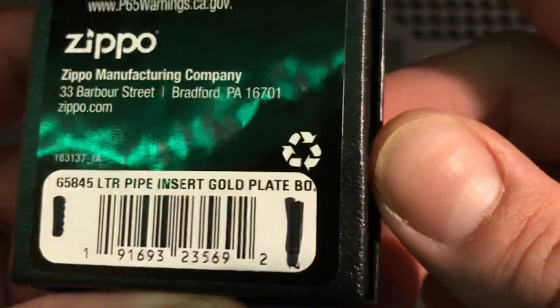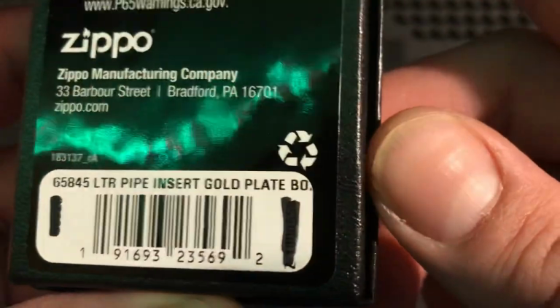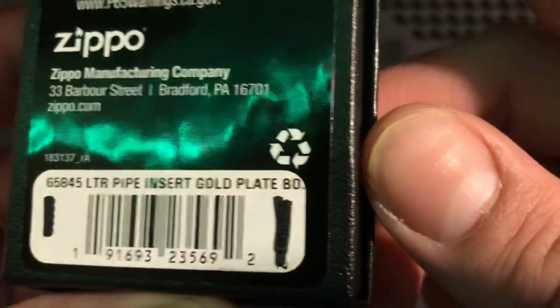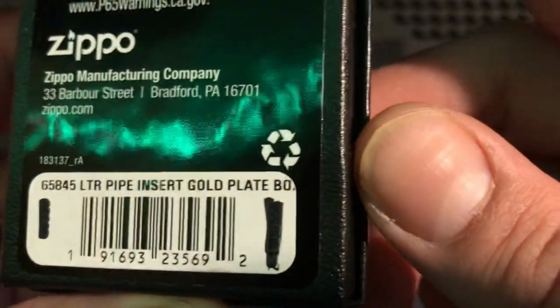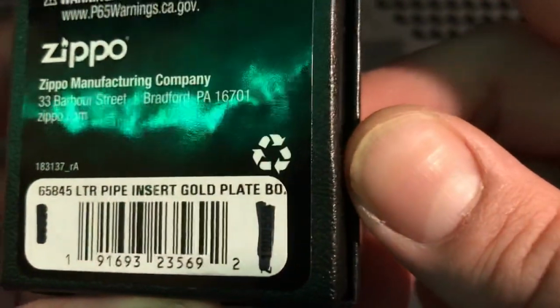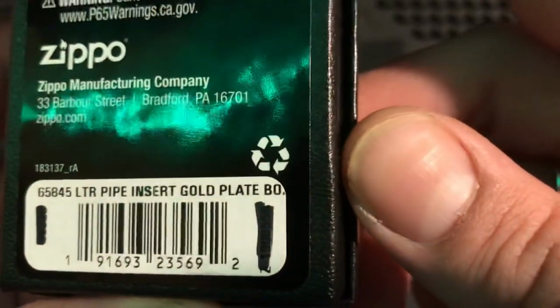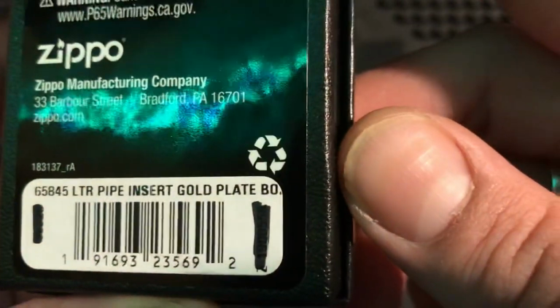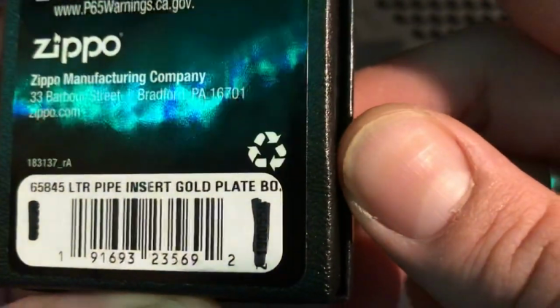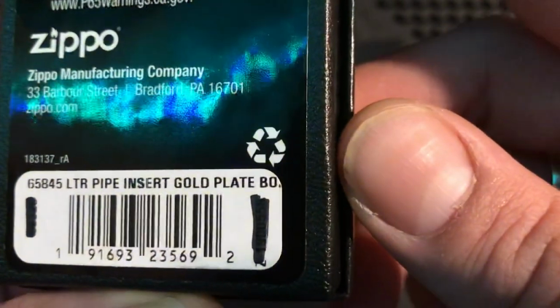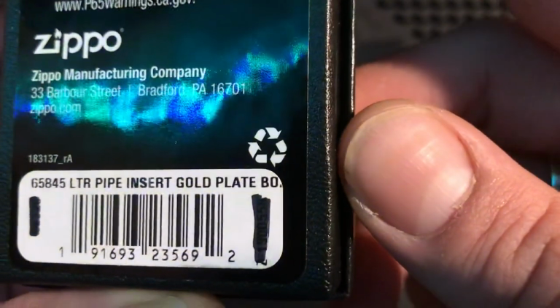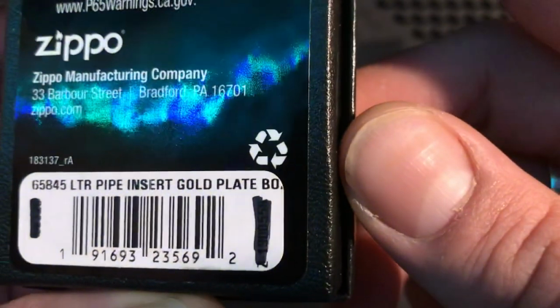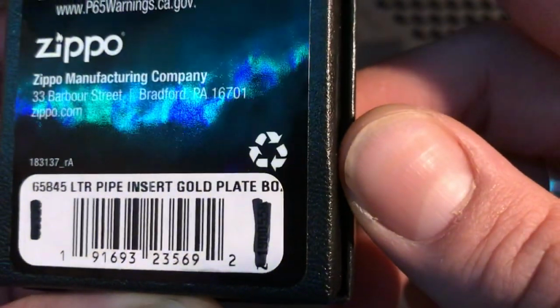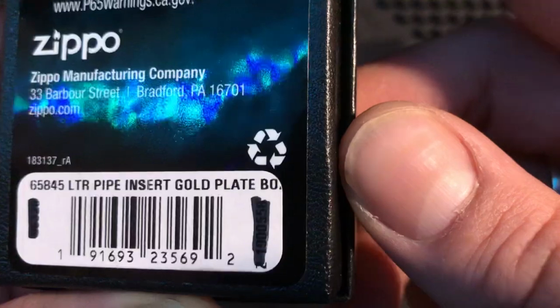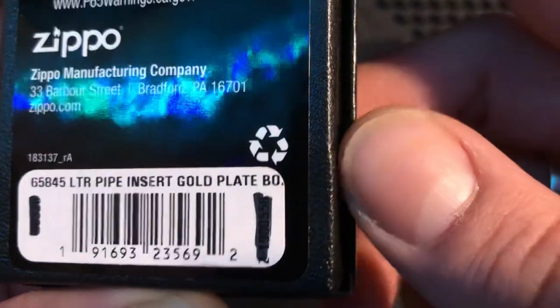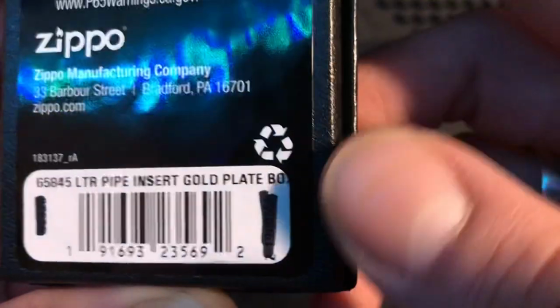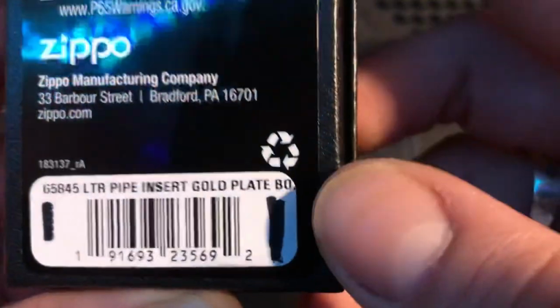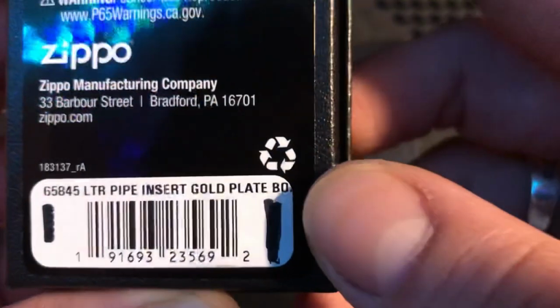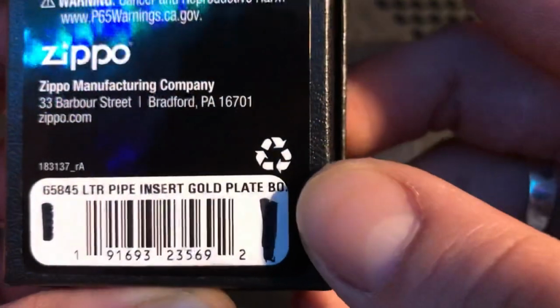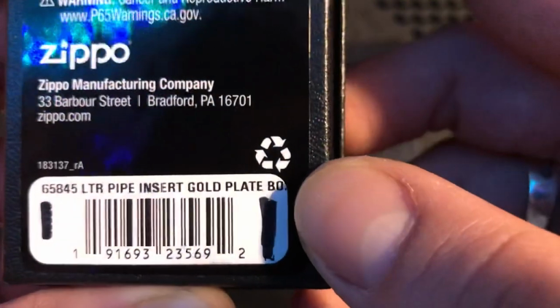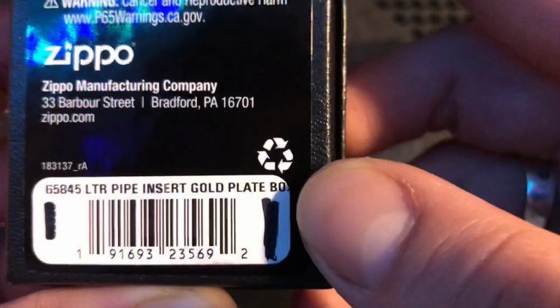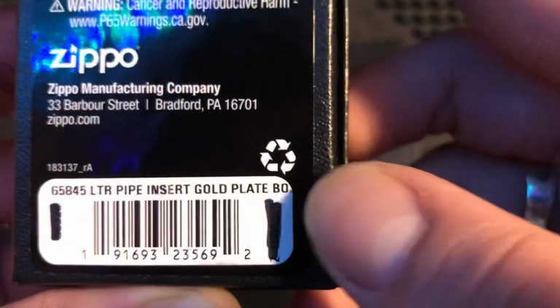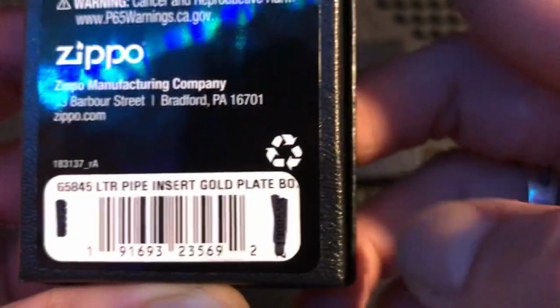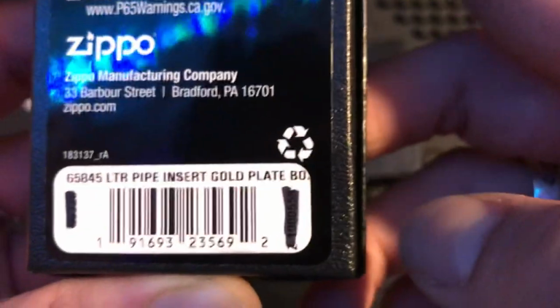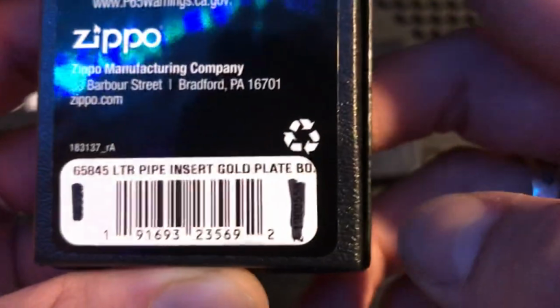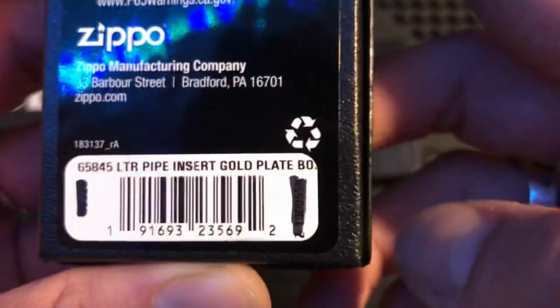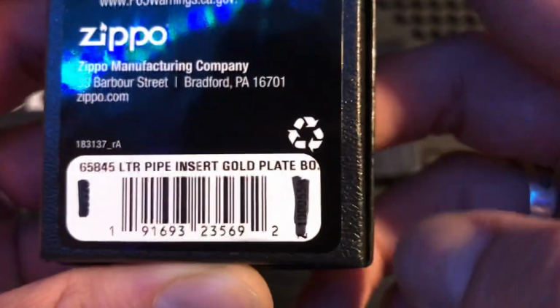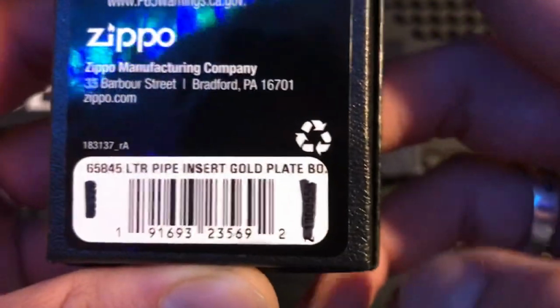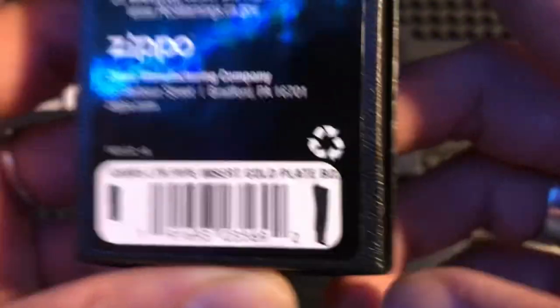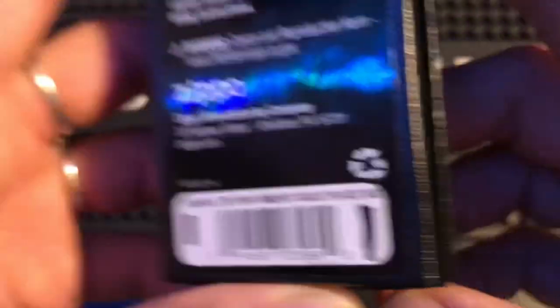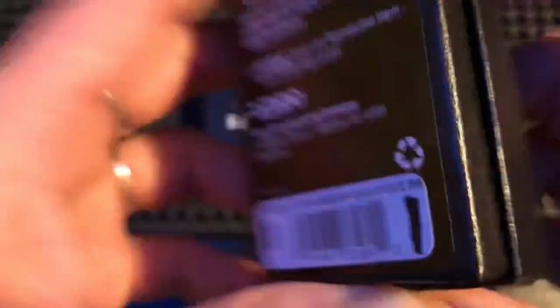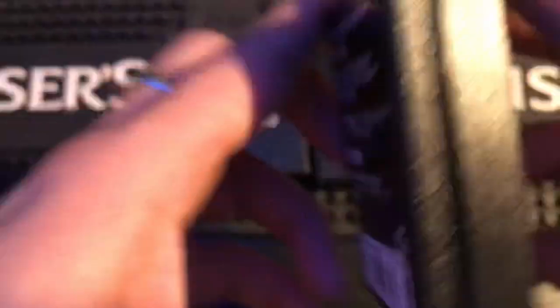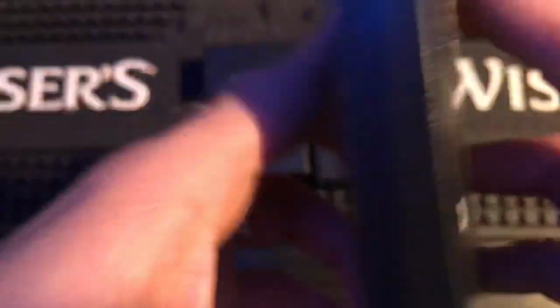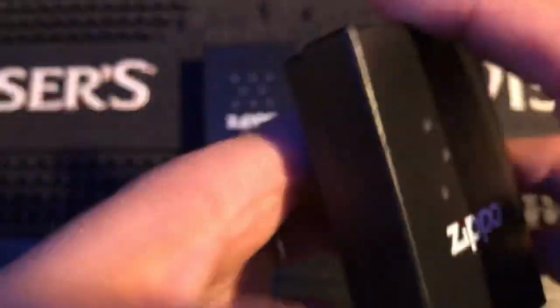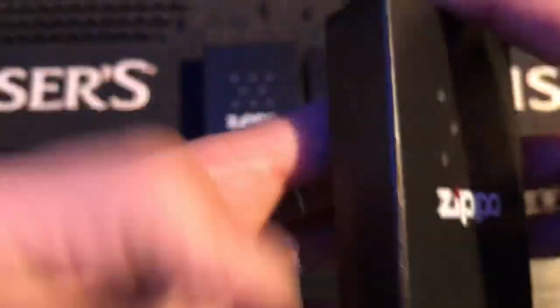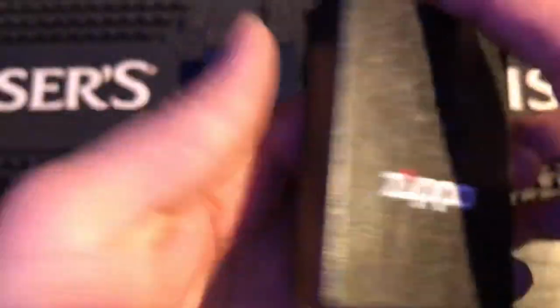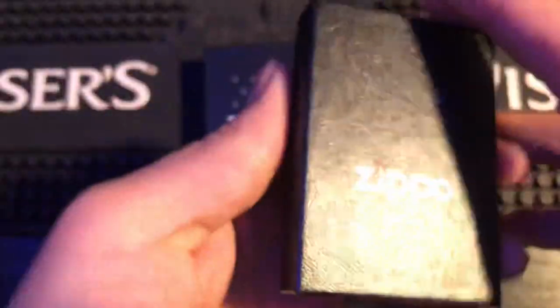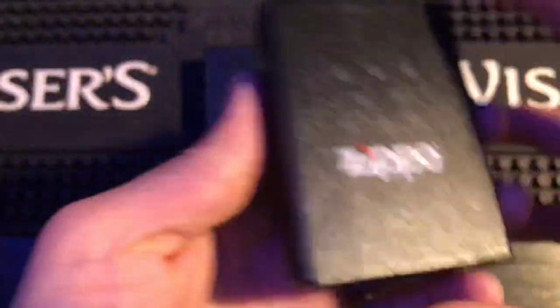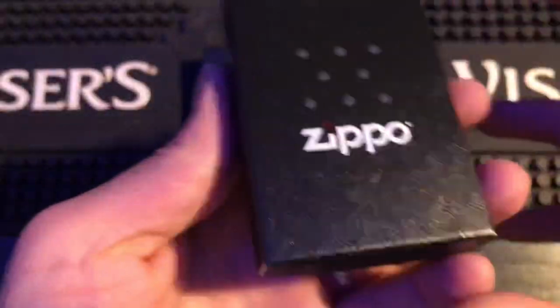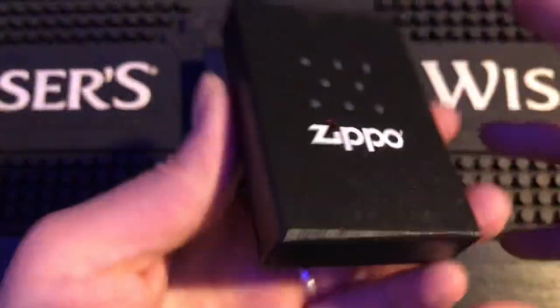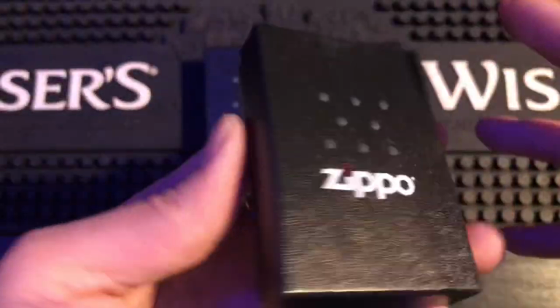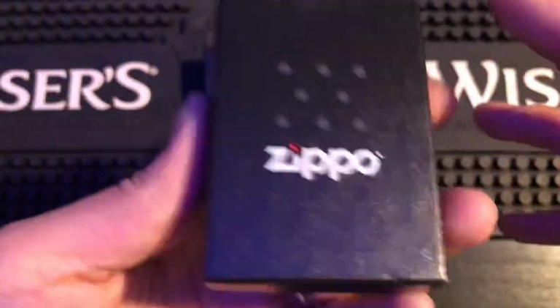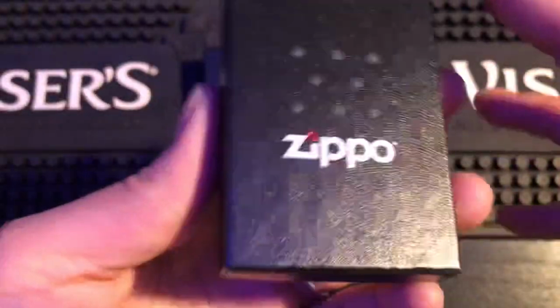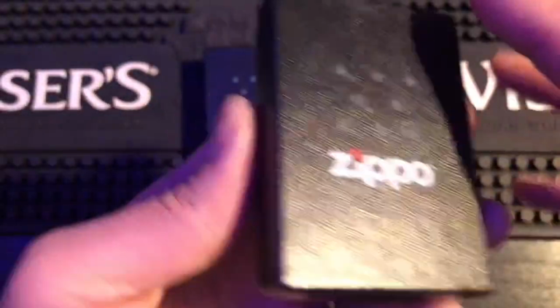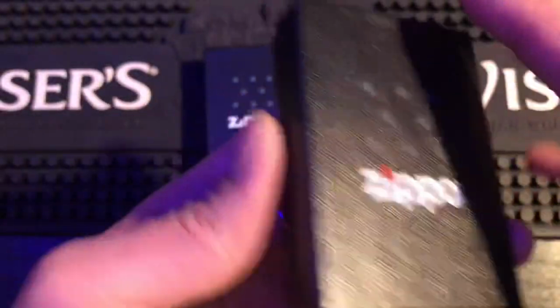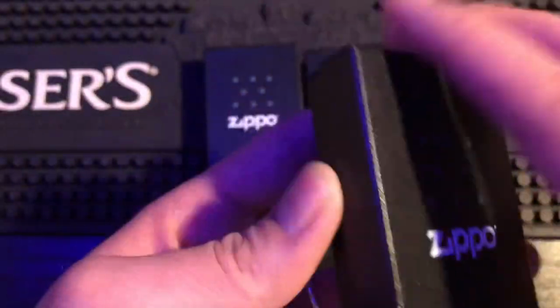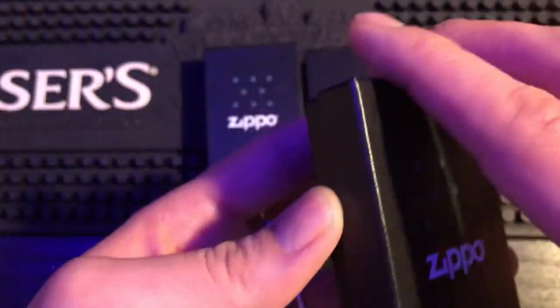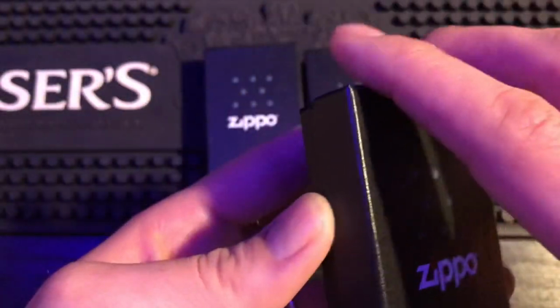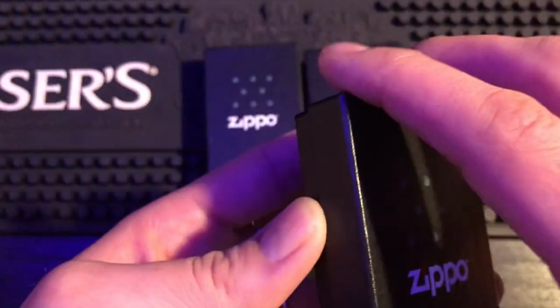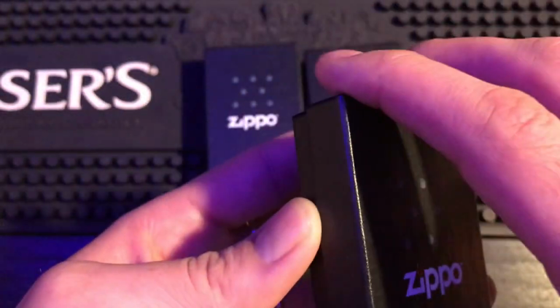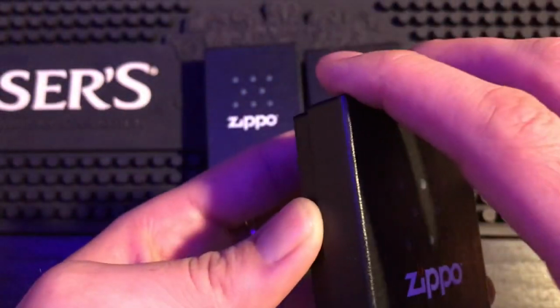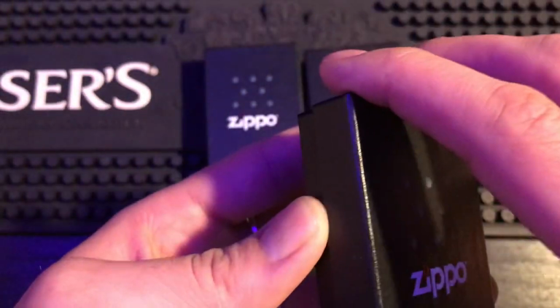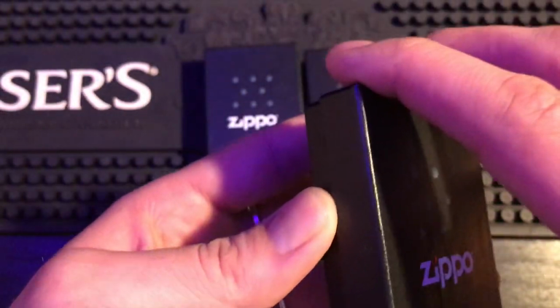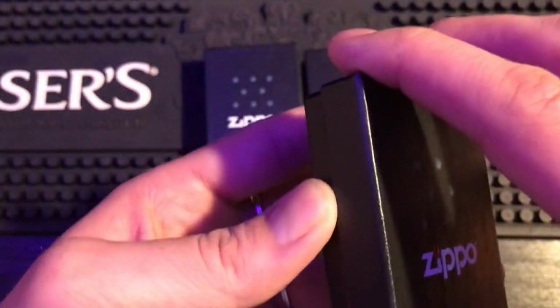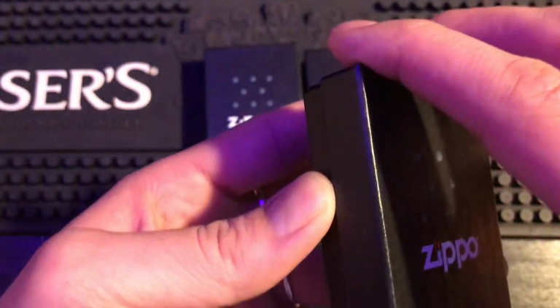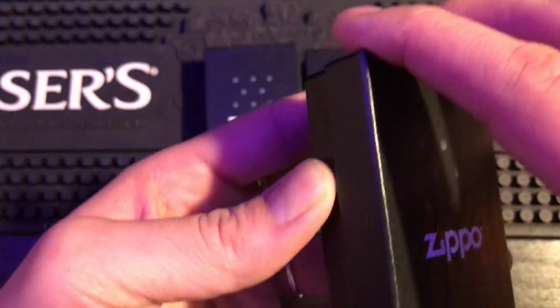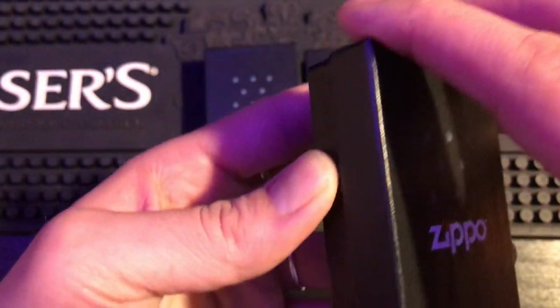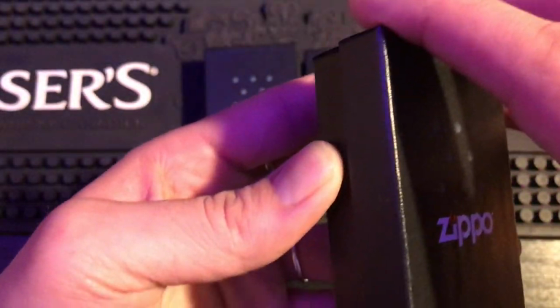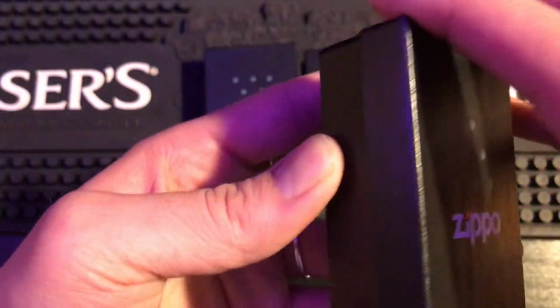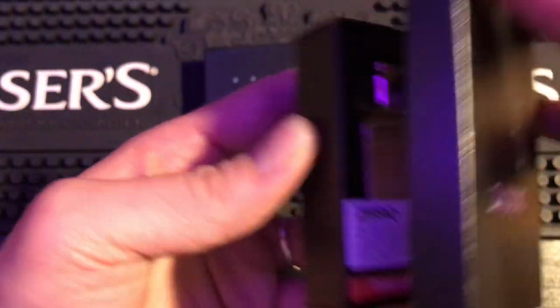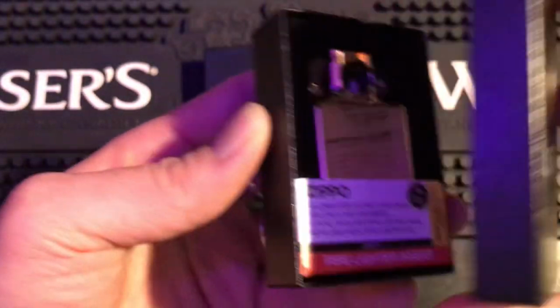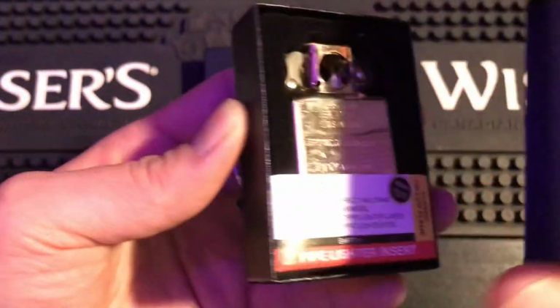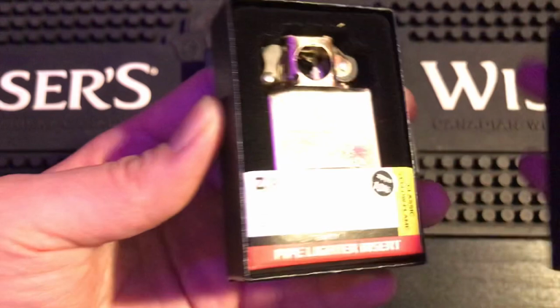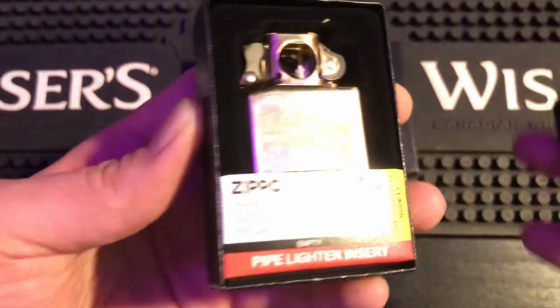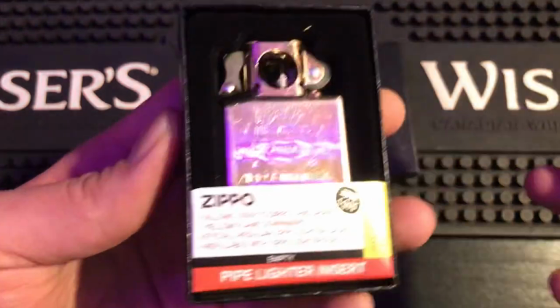It says right there 65845 — if you type that code into Google, gold flash pipe inserts come up: pipe insert gold plate.